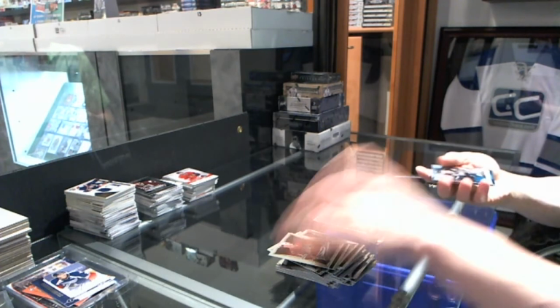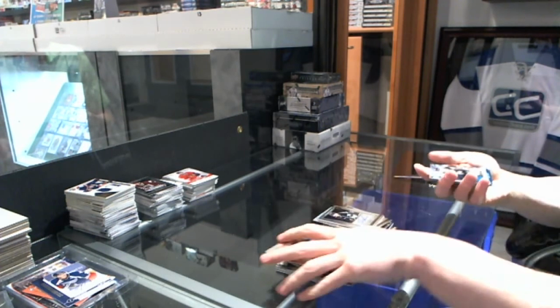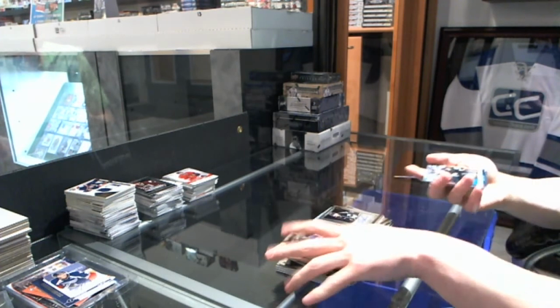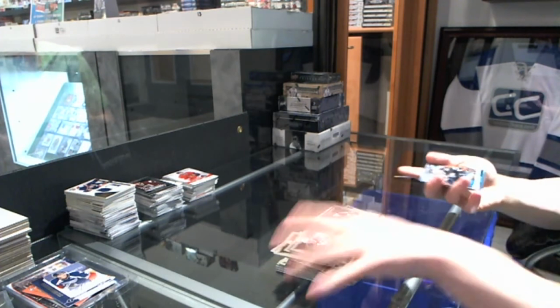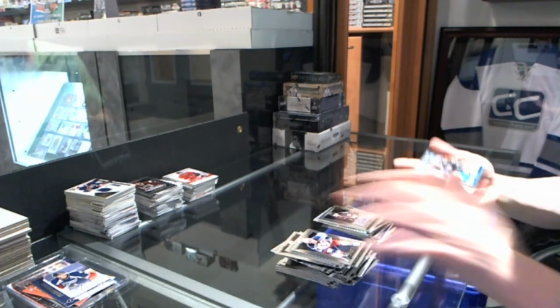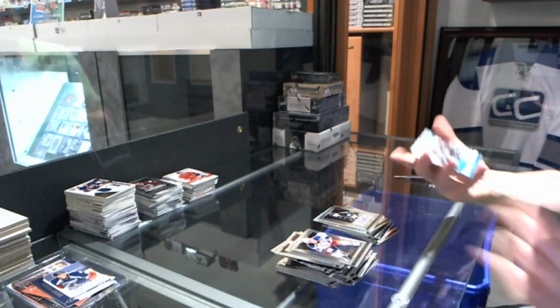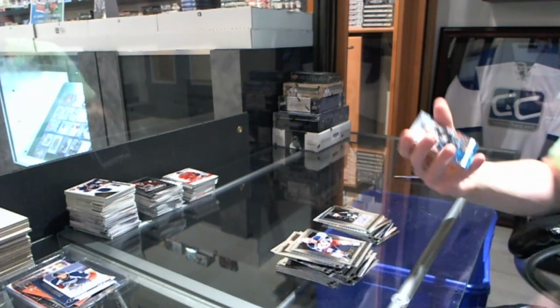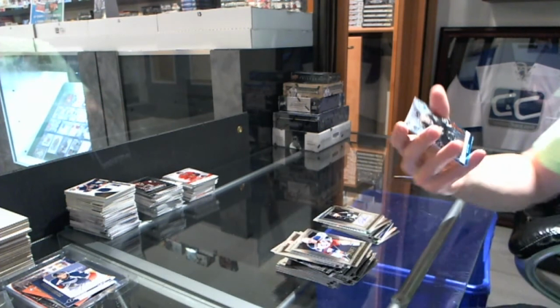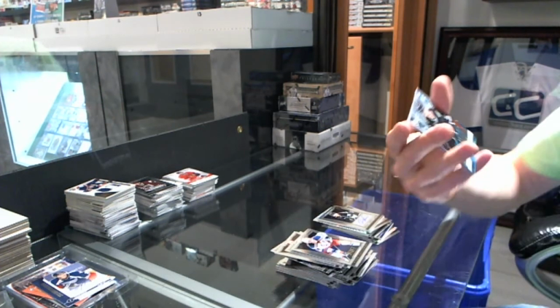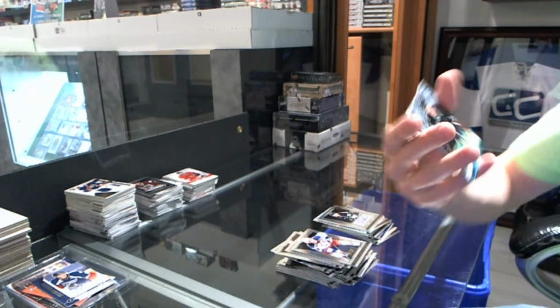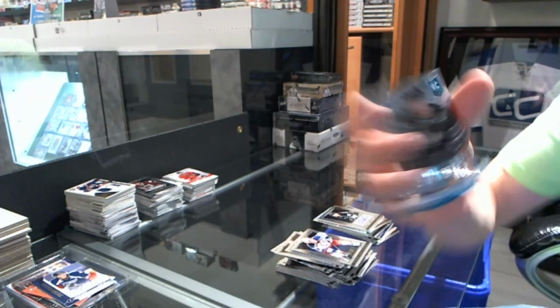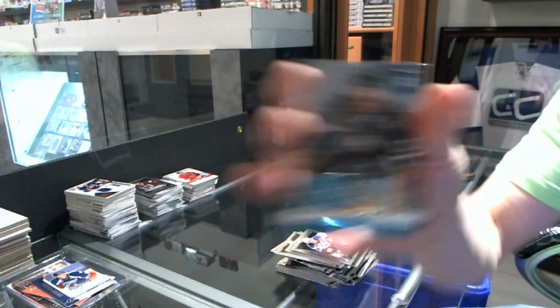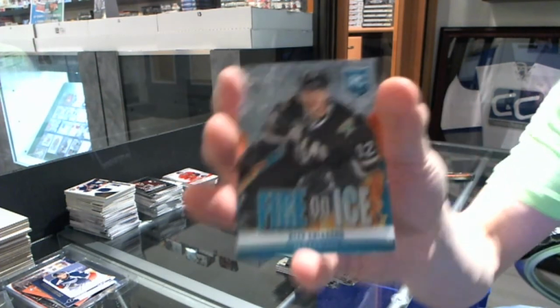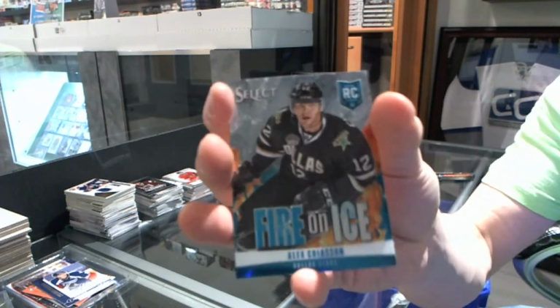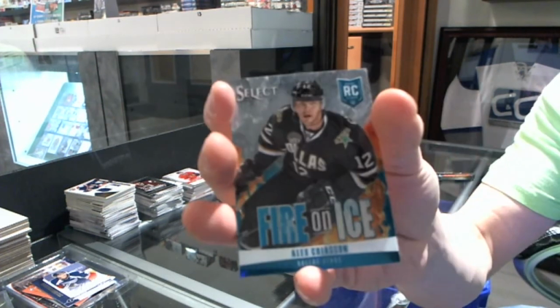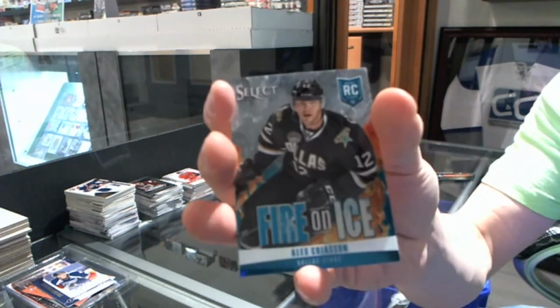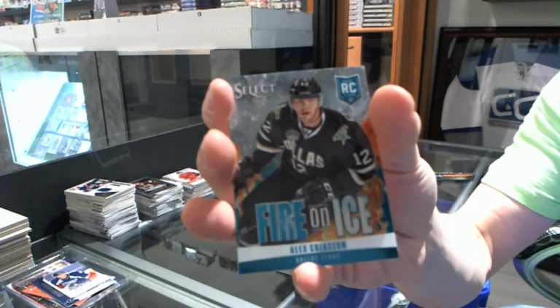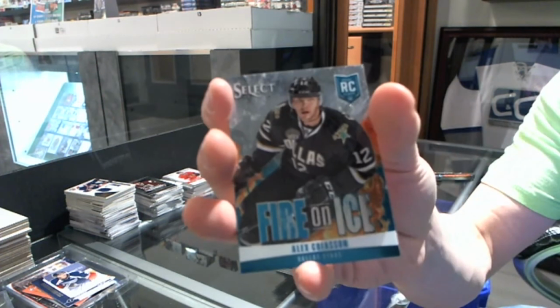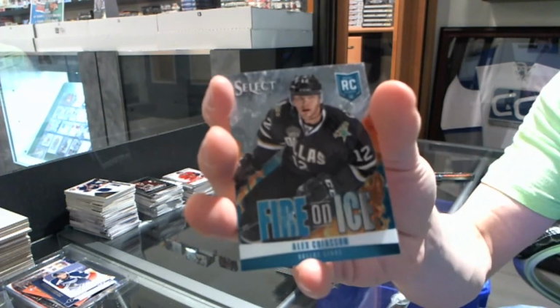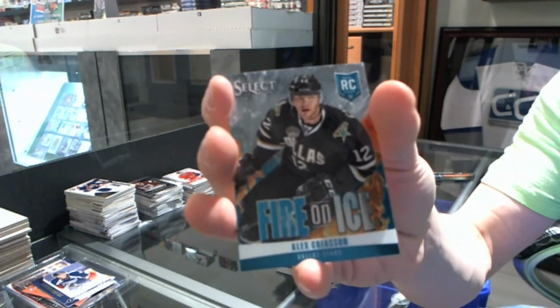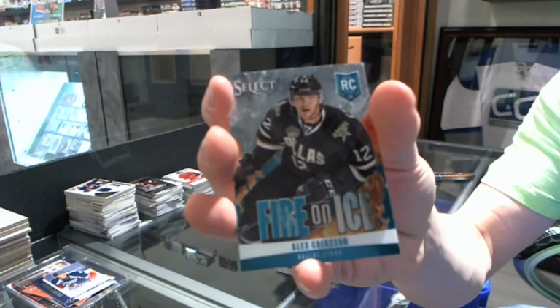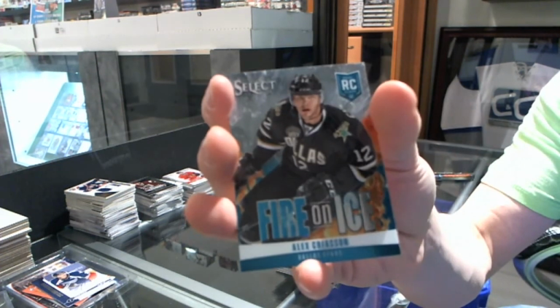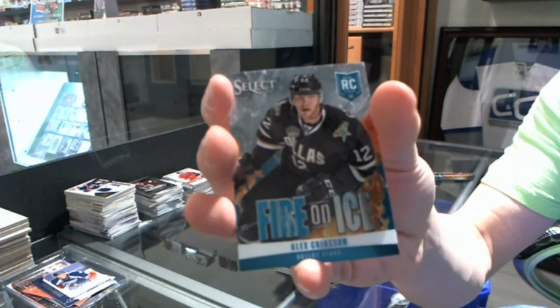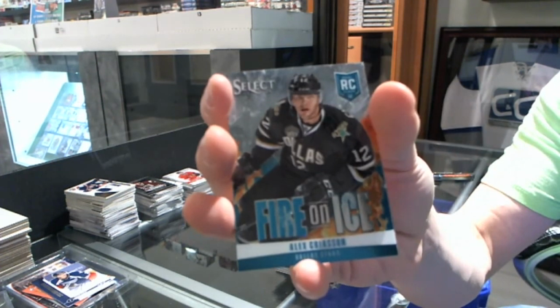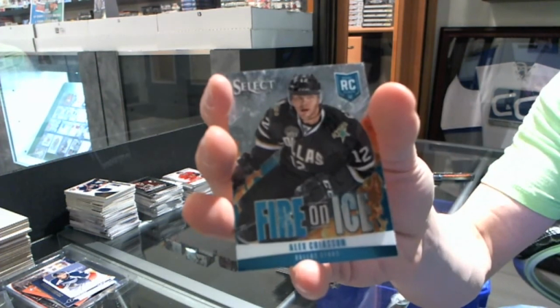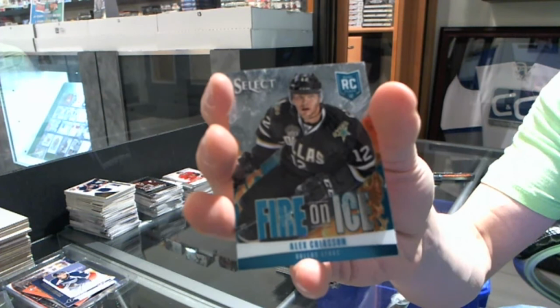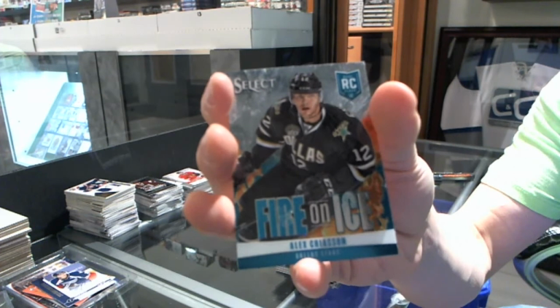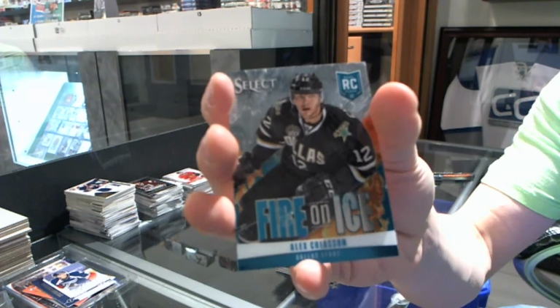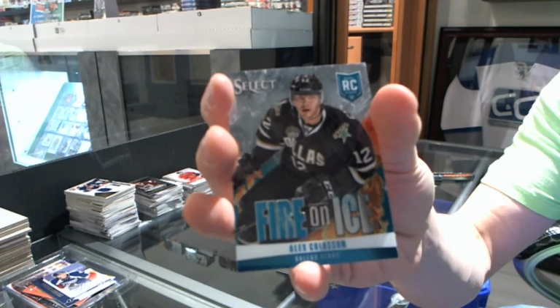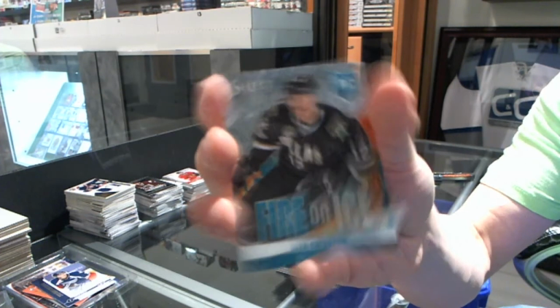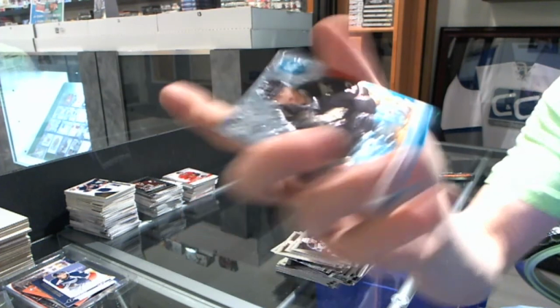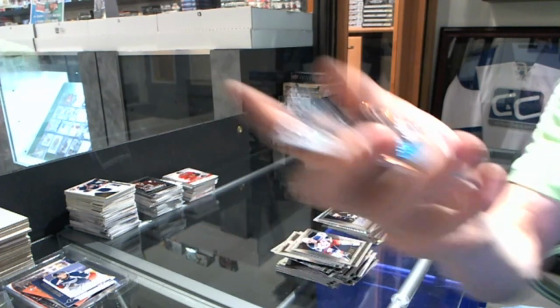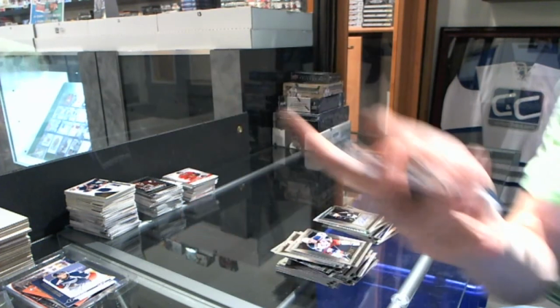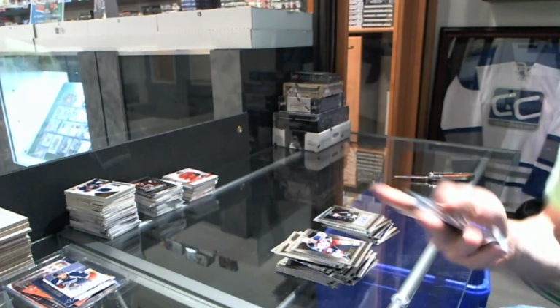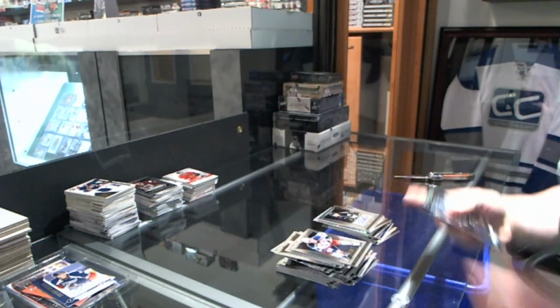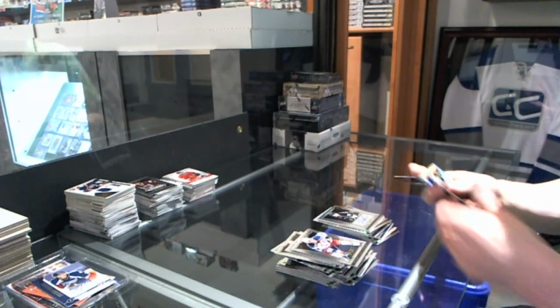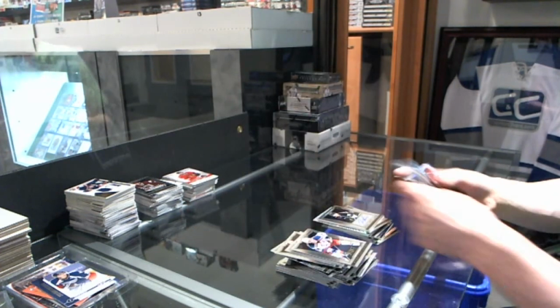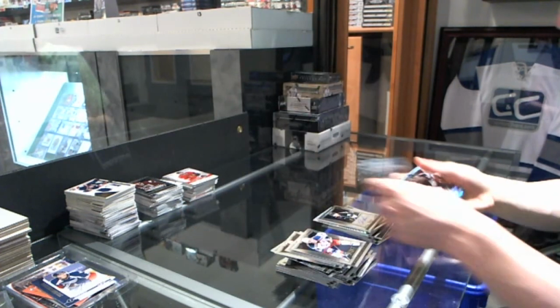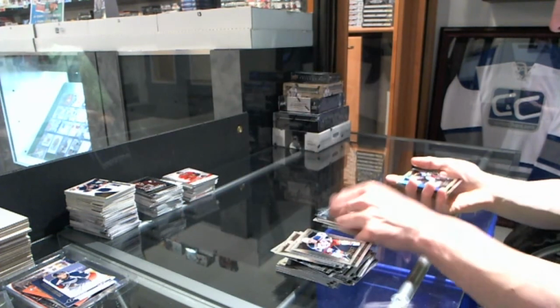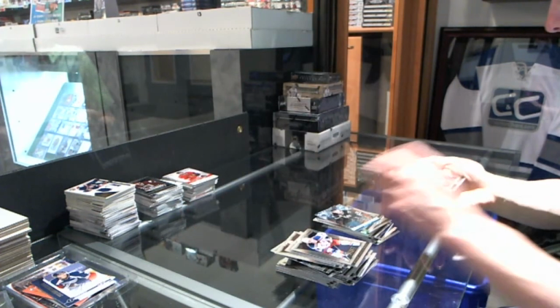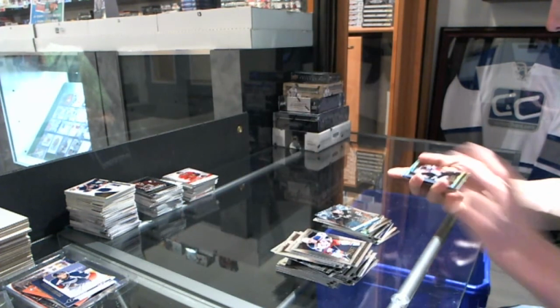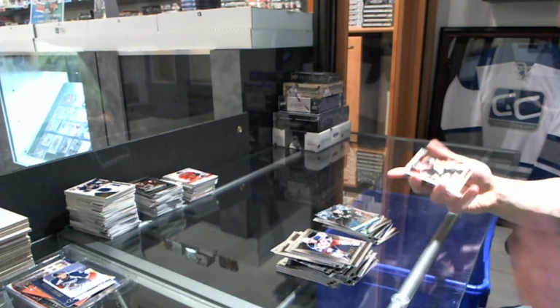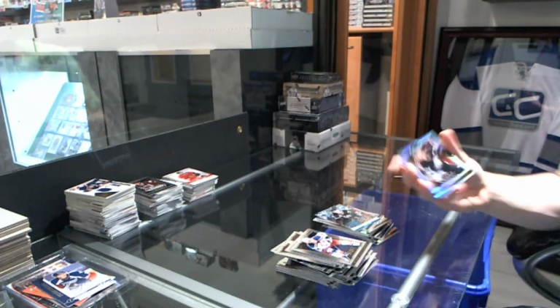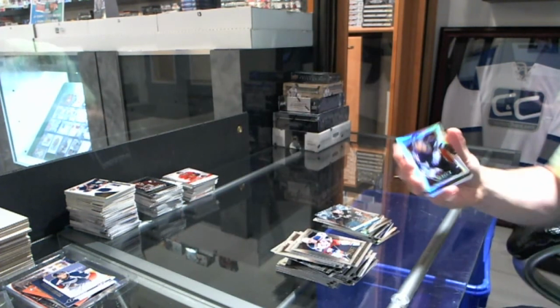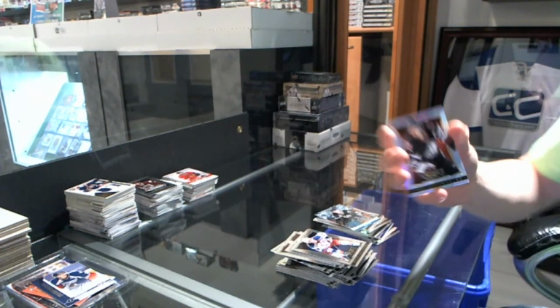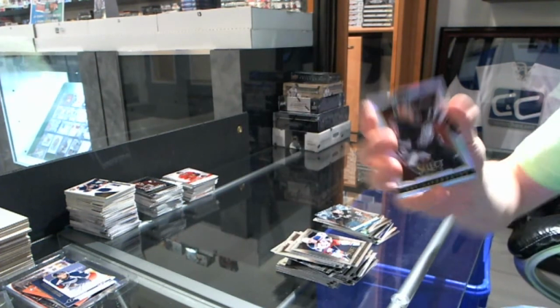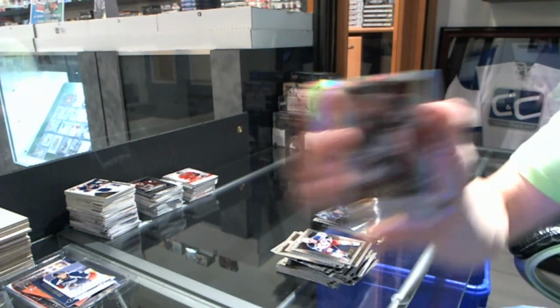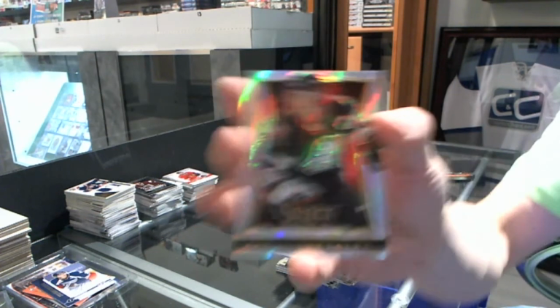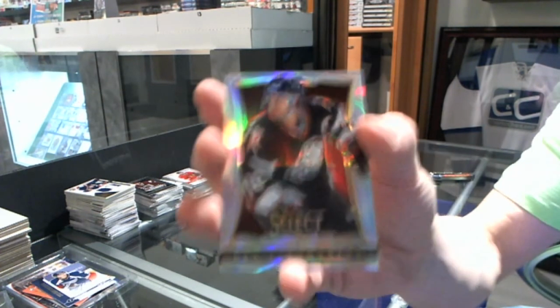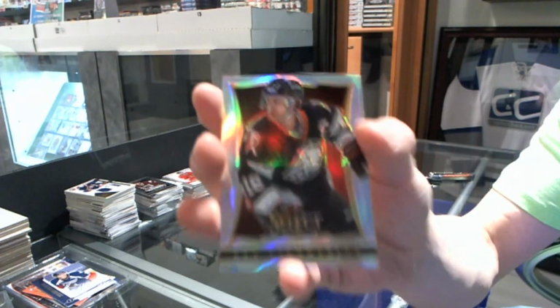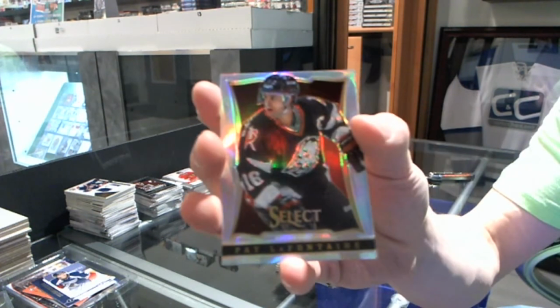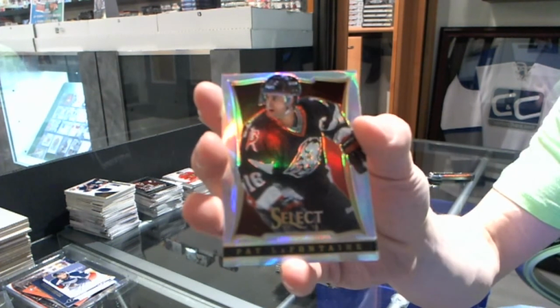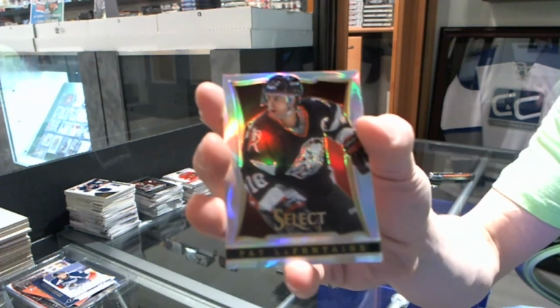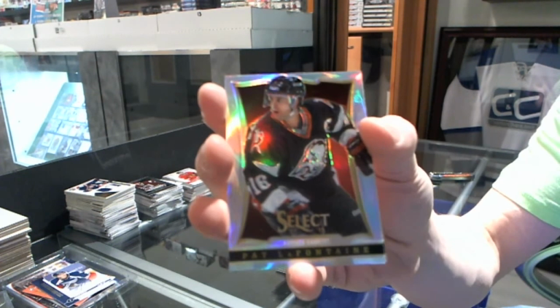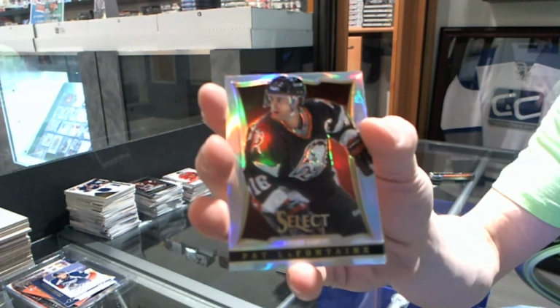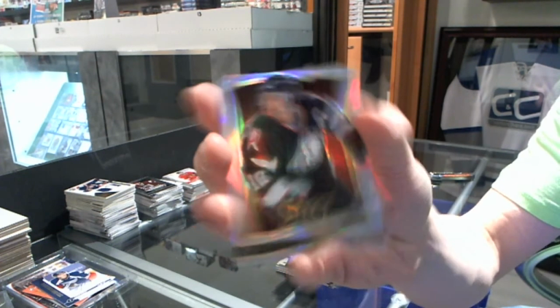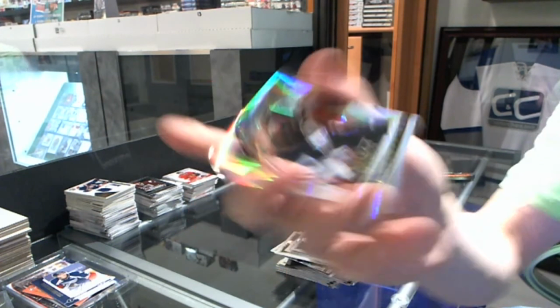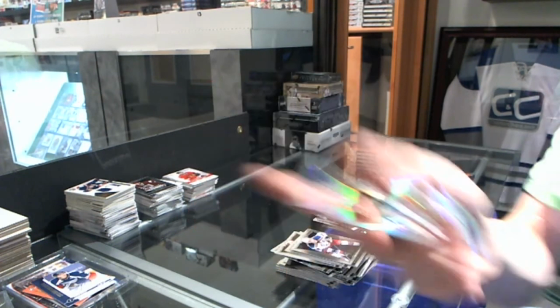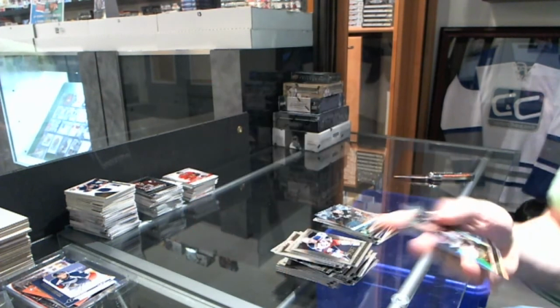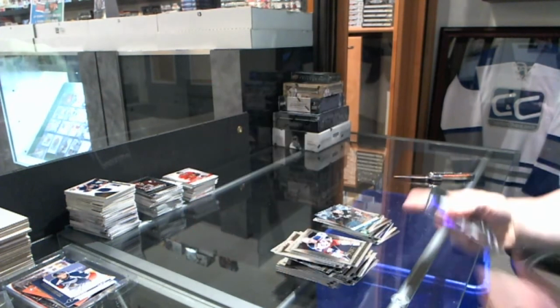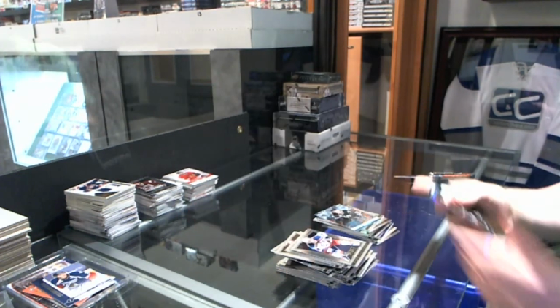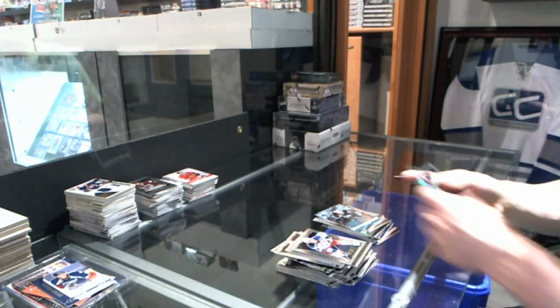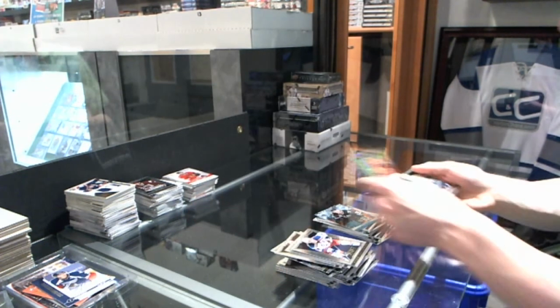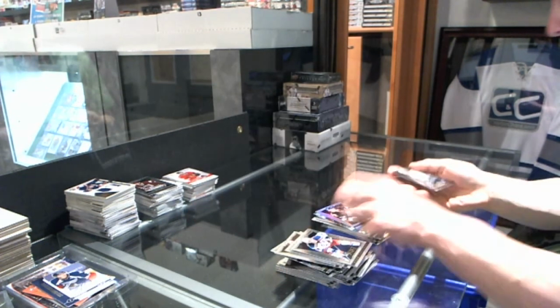We've got a Fire on Ice for the Dallas Stars, Alex Chason. And a Prism Refractor for the Sabres, Pat Lafontaine.